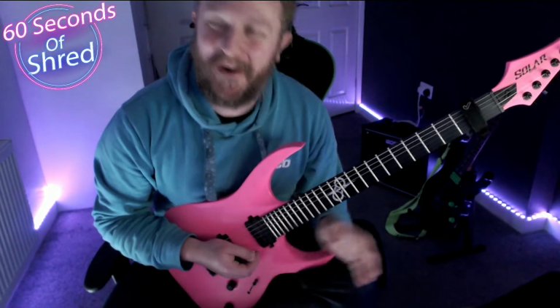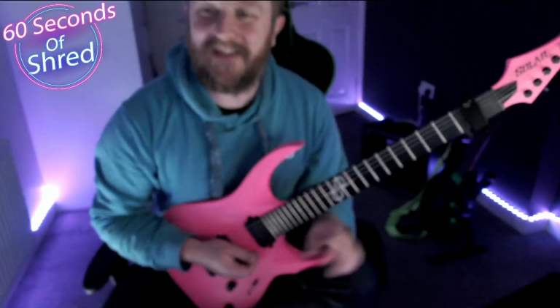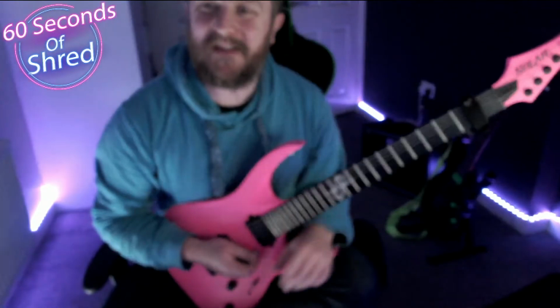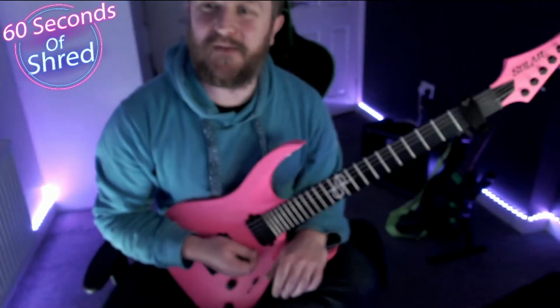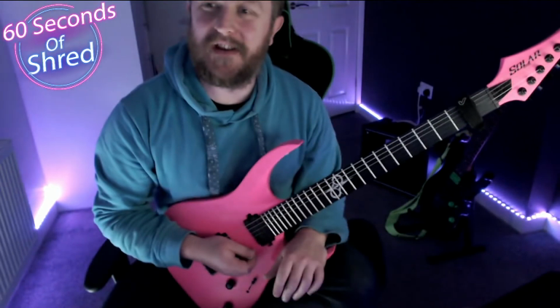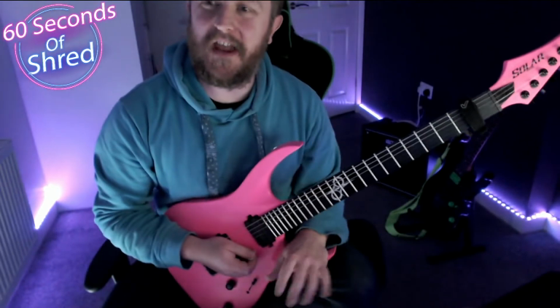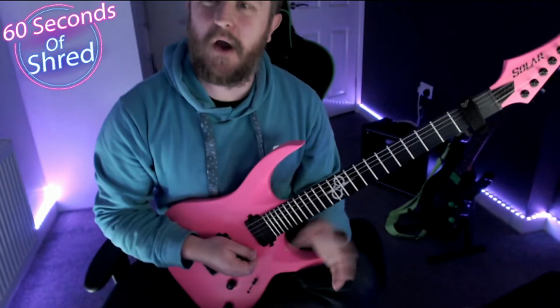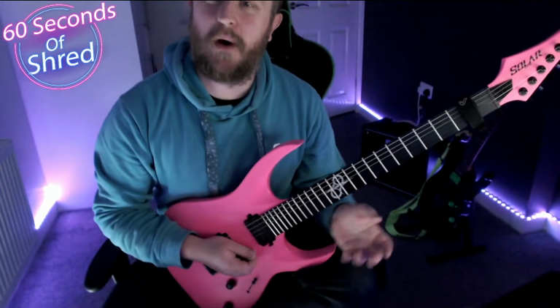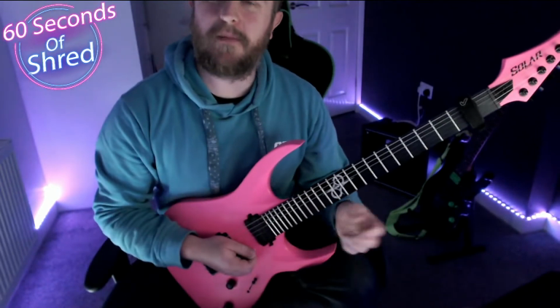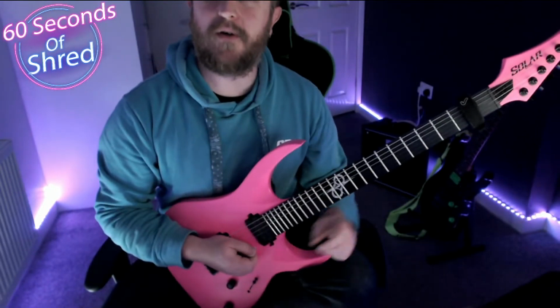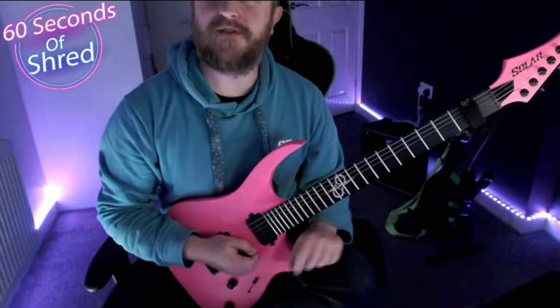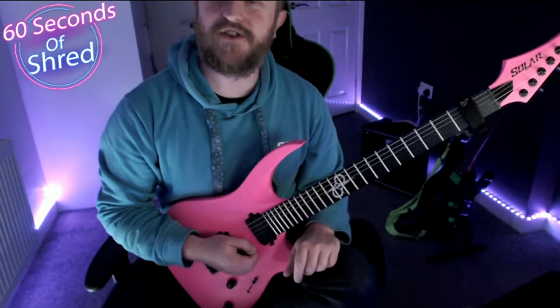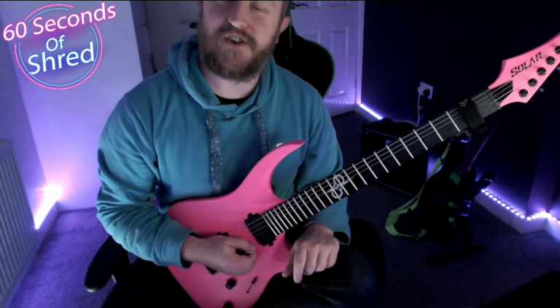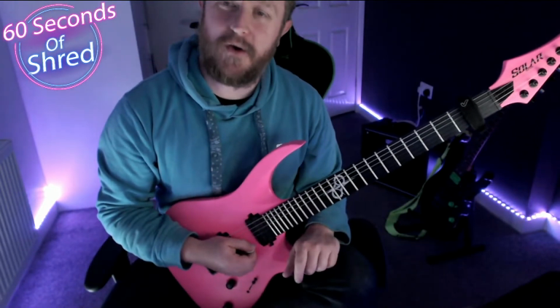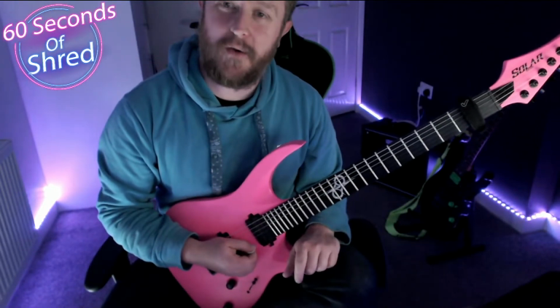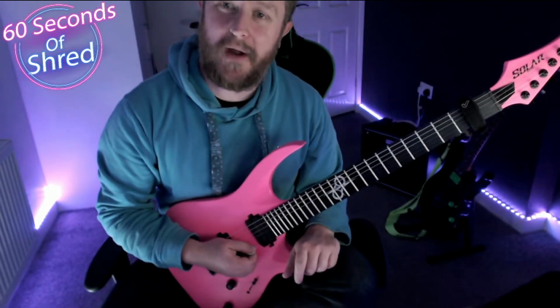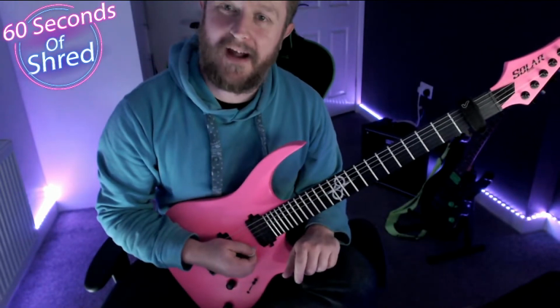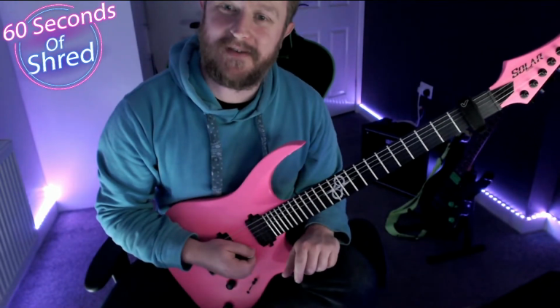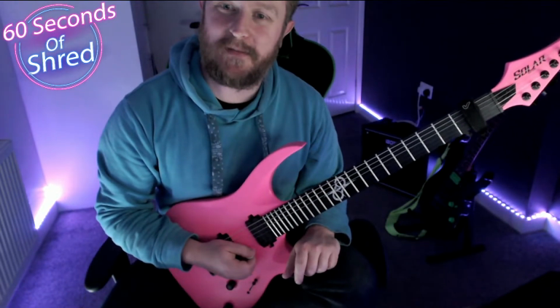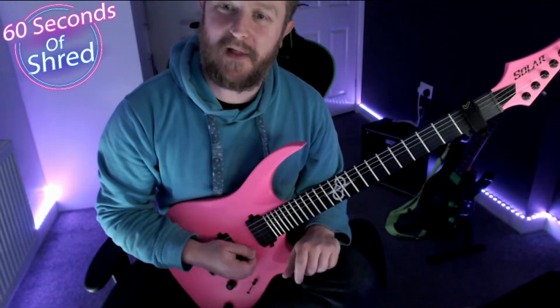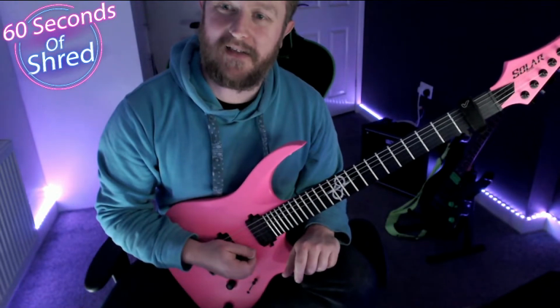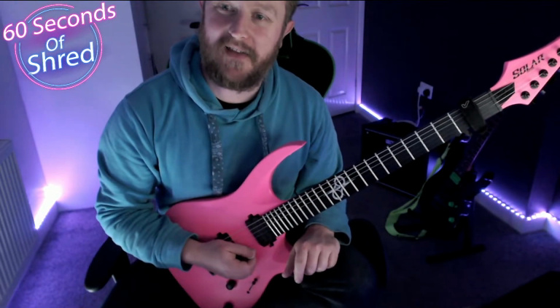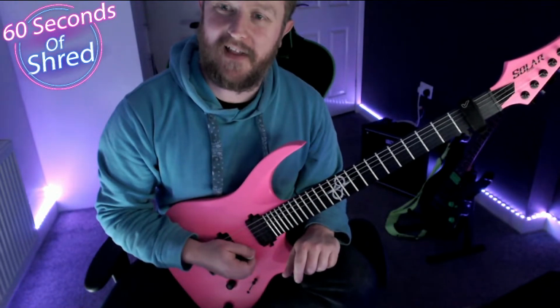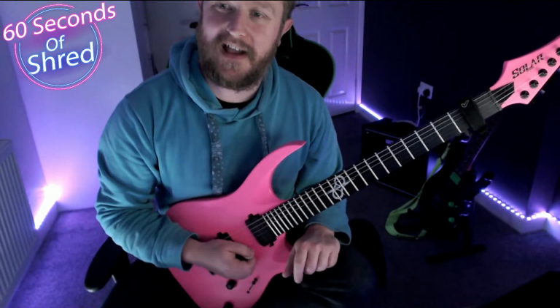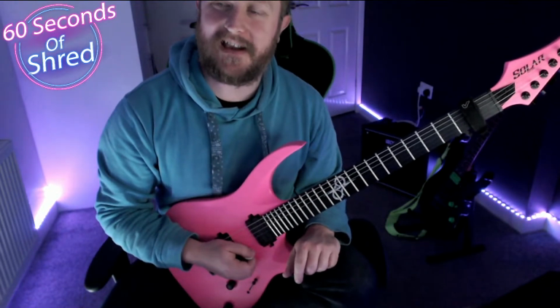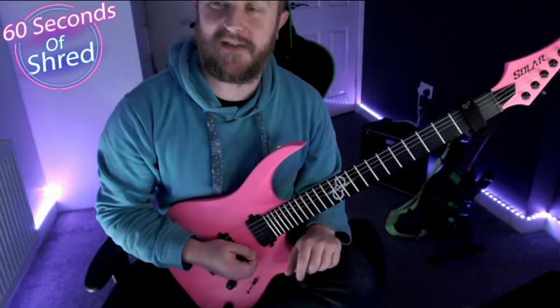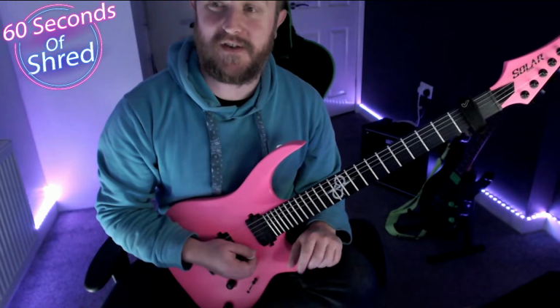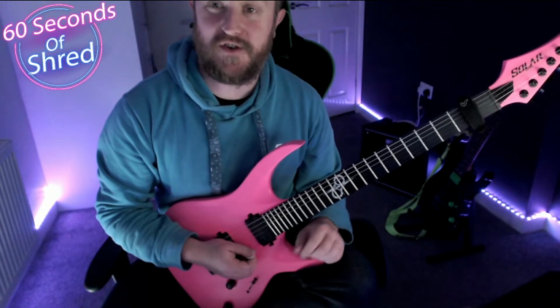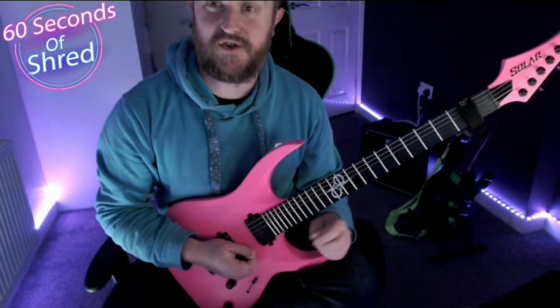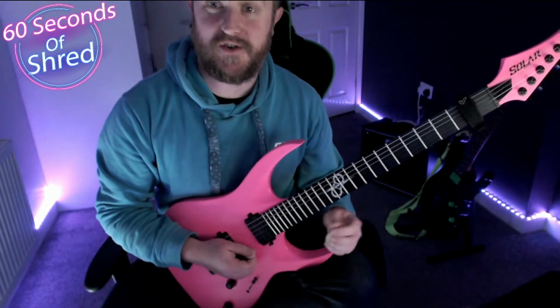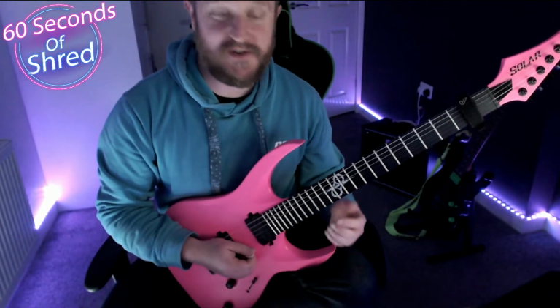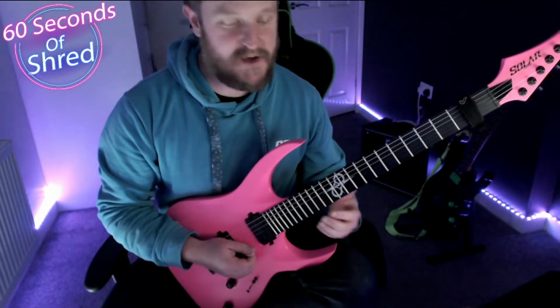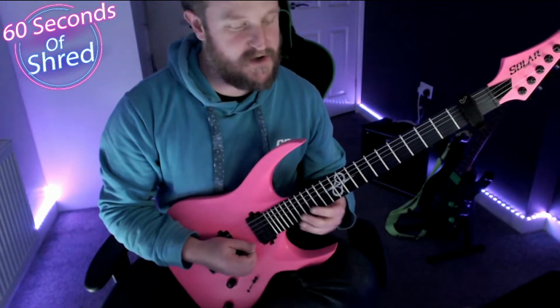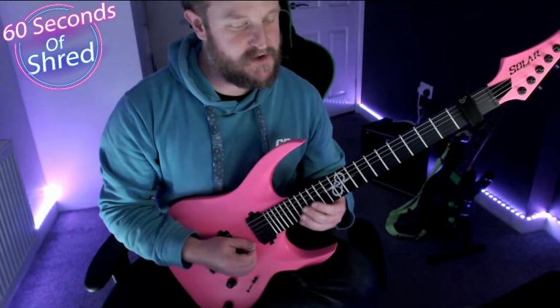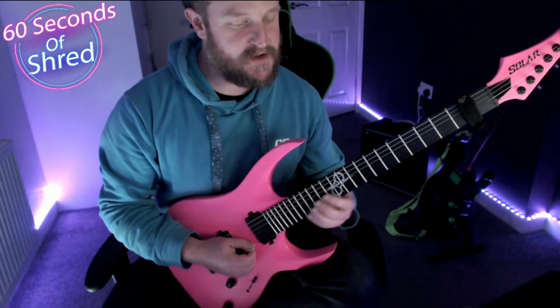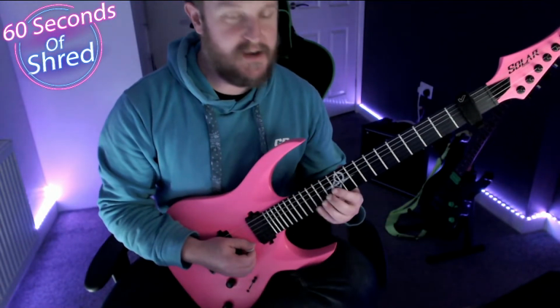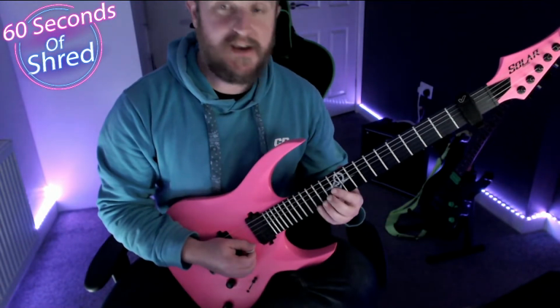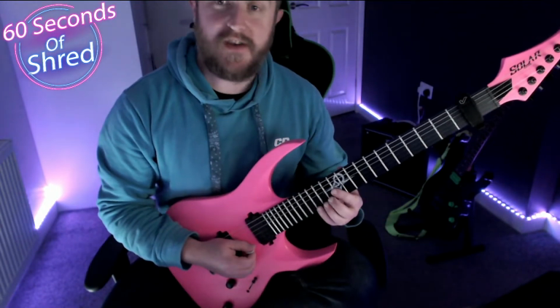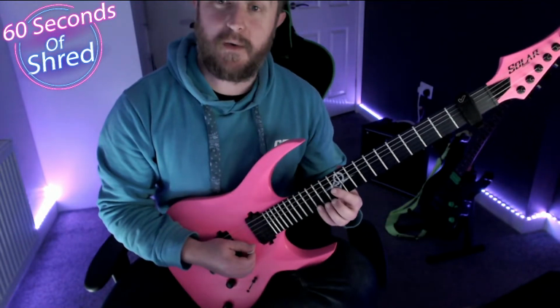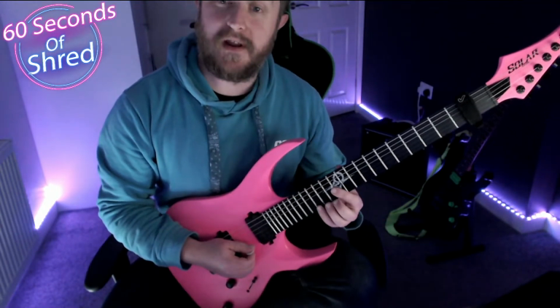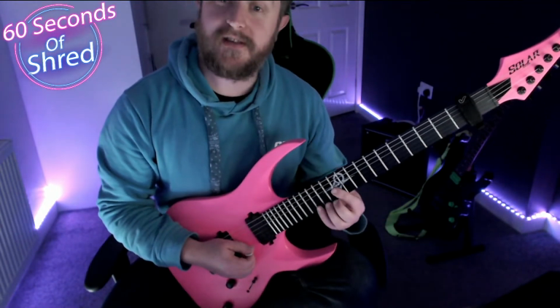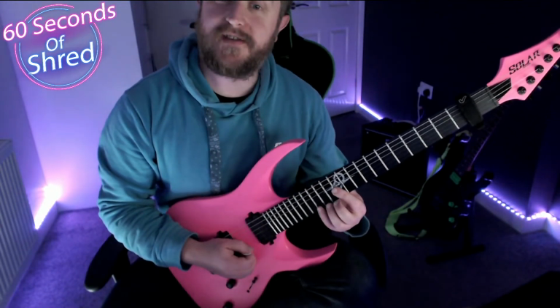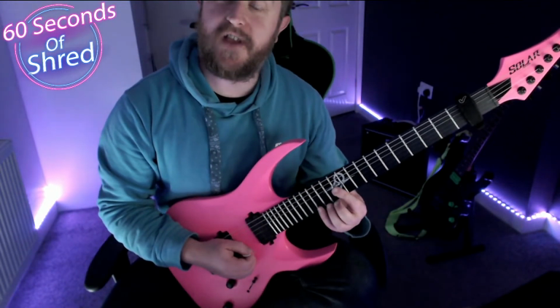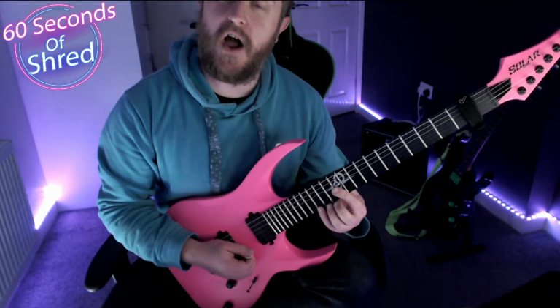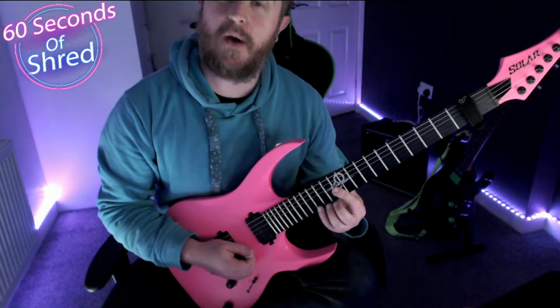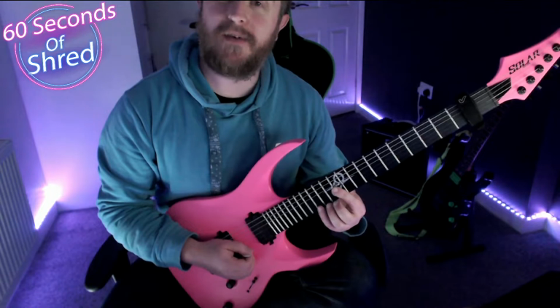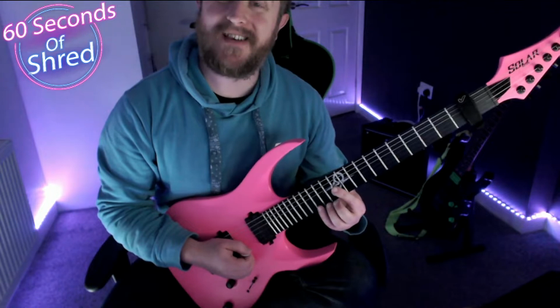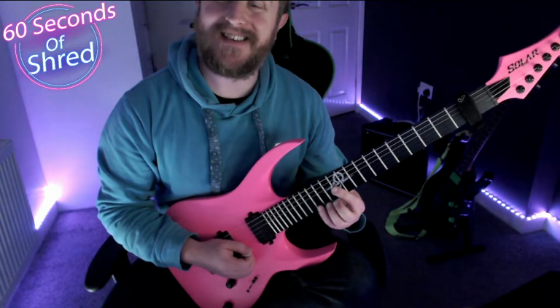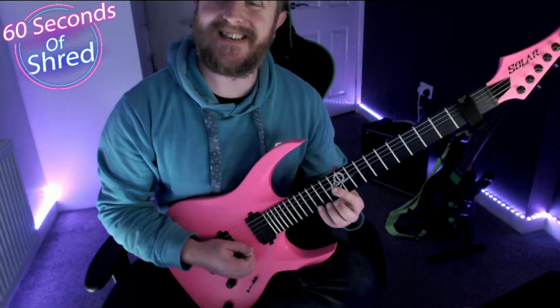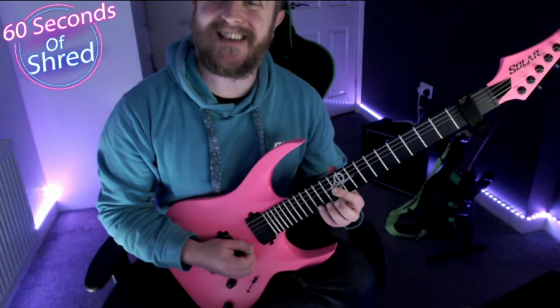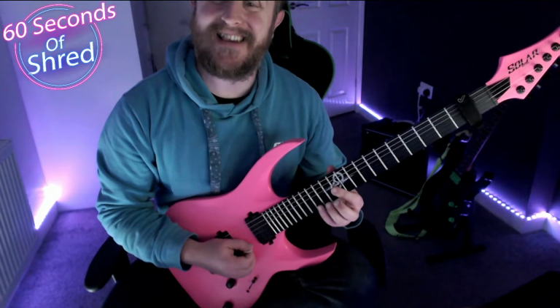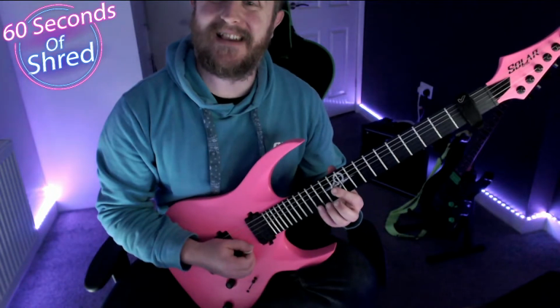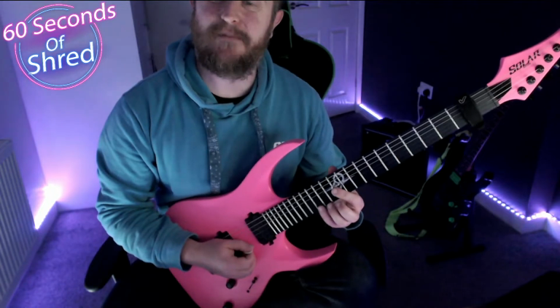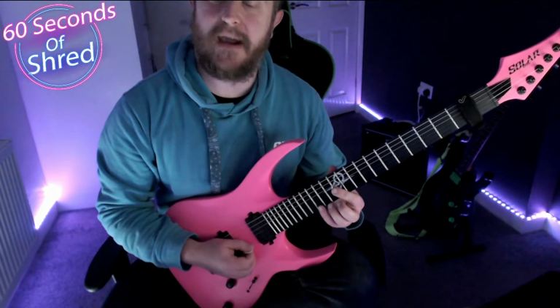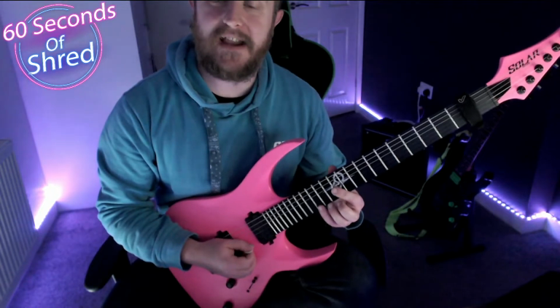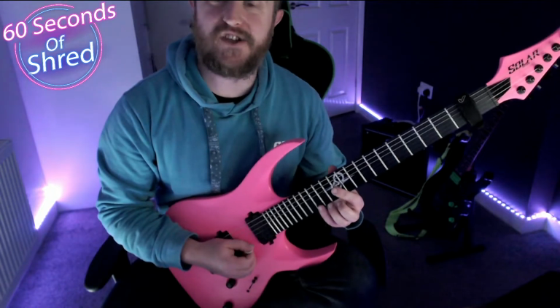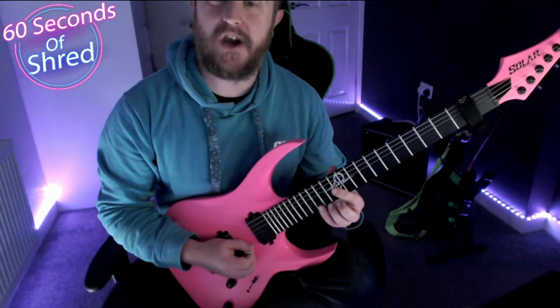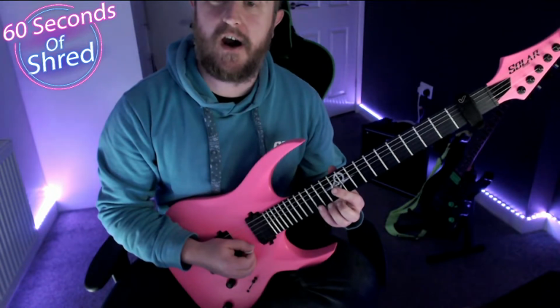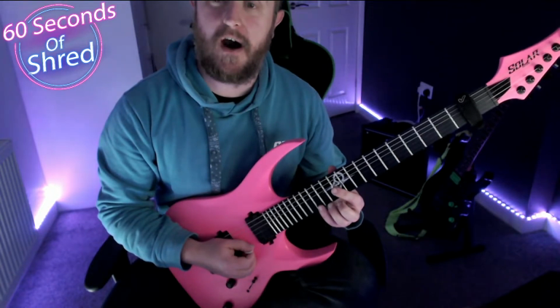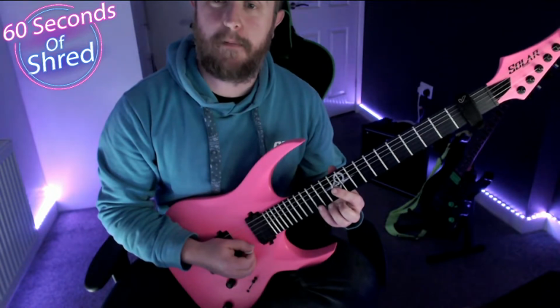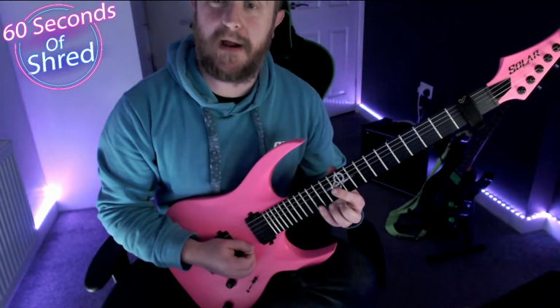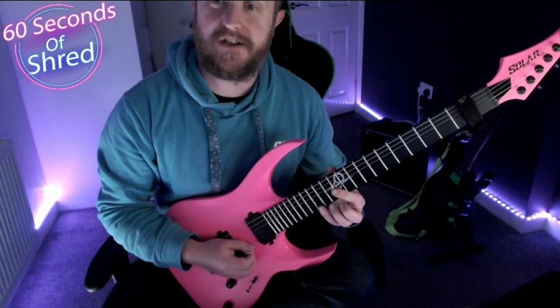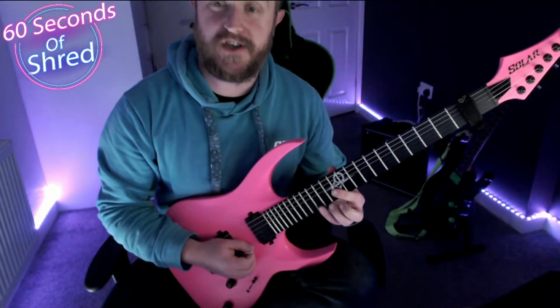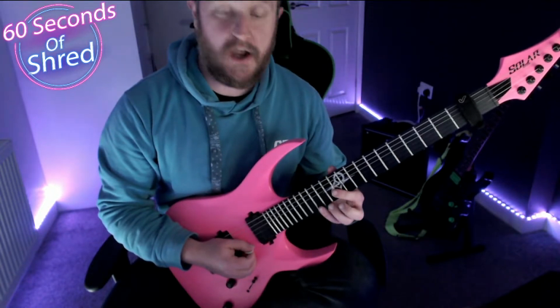In this video I'm going to show you how to play the lick that you just heard. So we're going to start with a C major arpeggio.